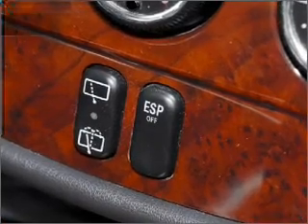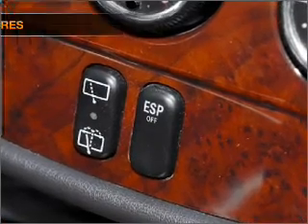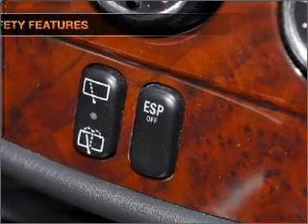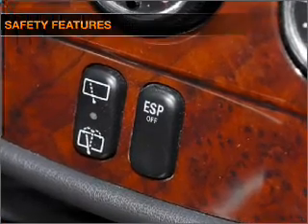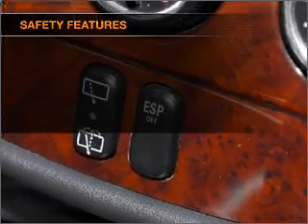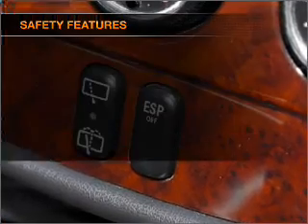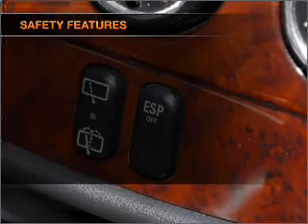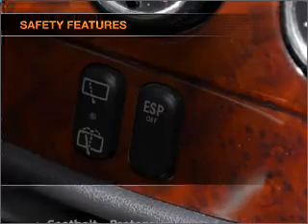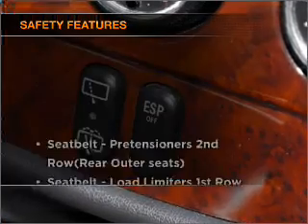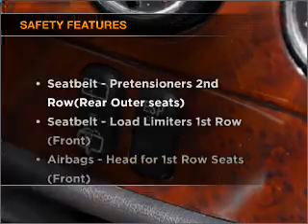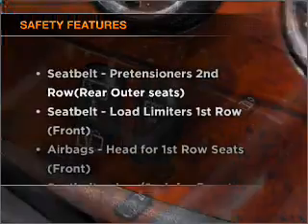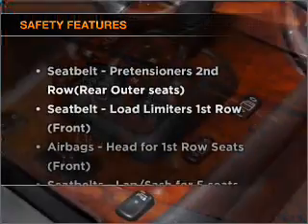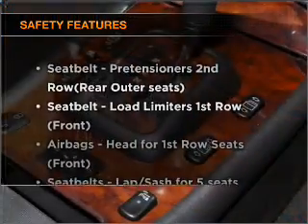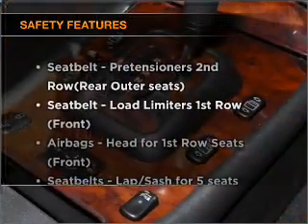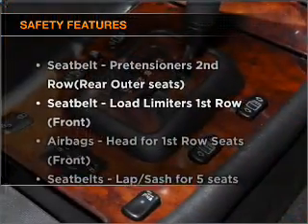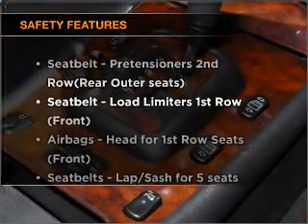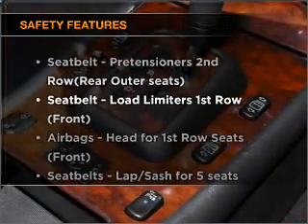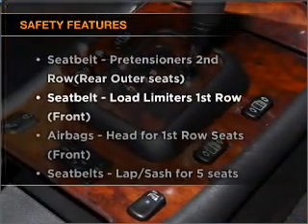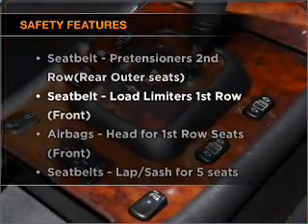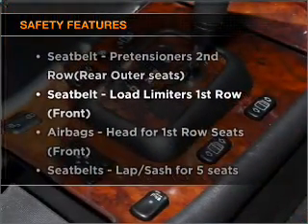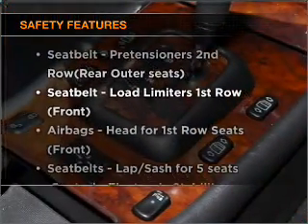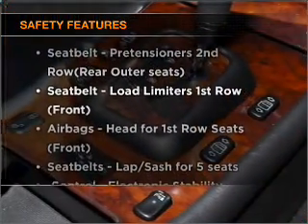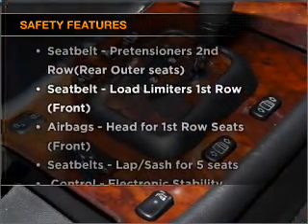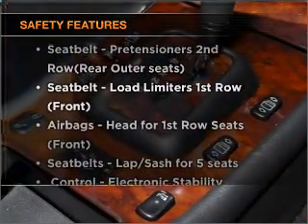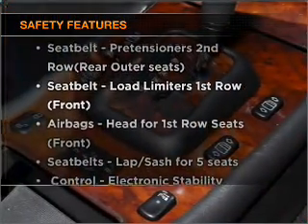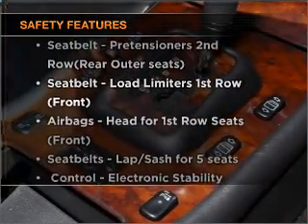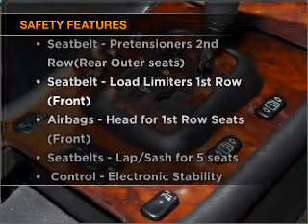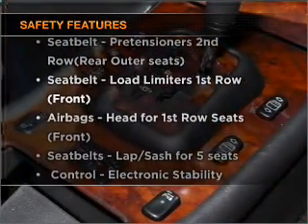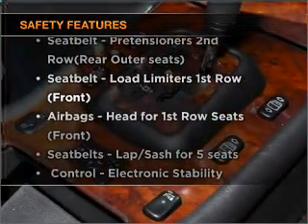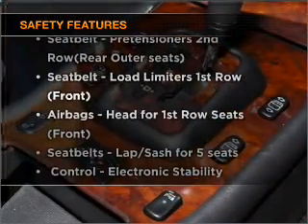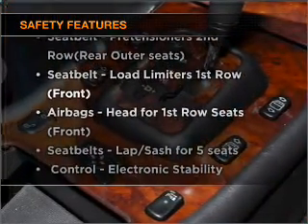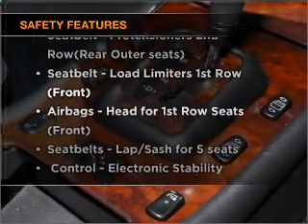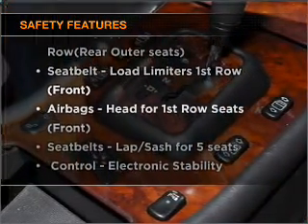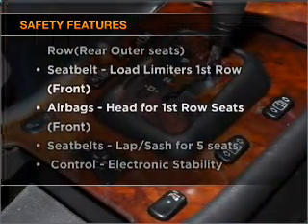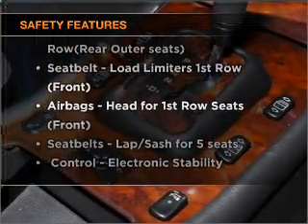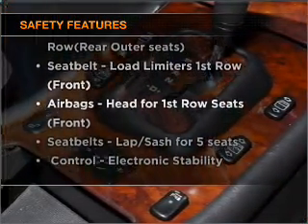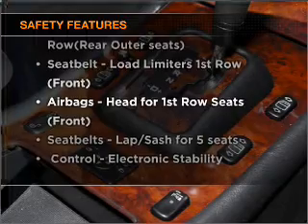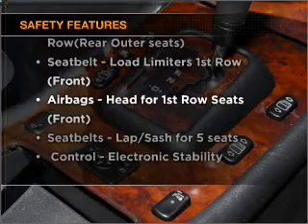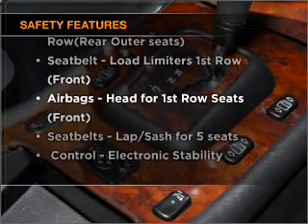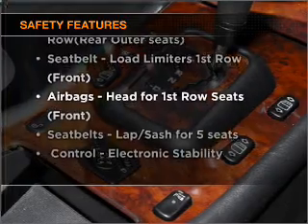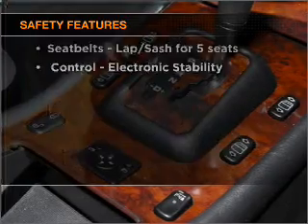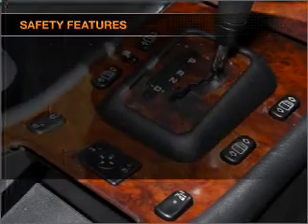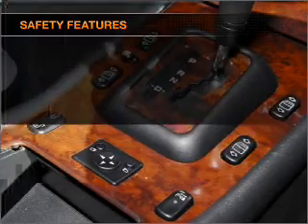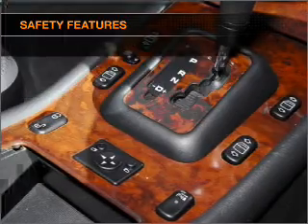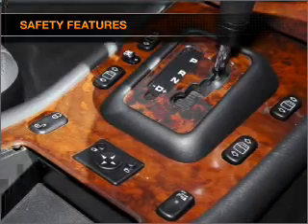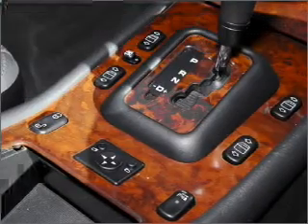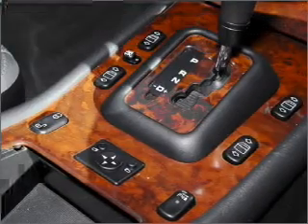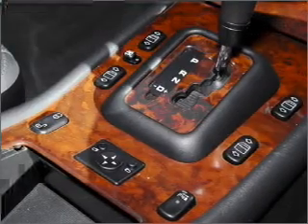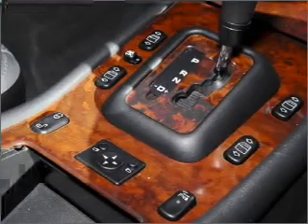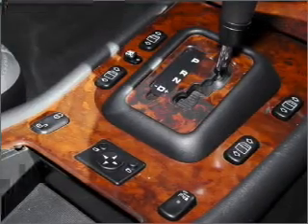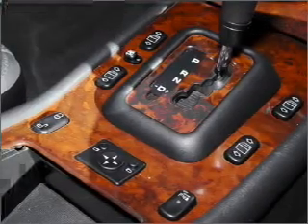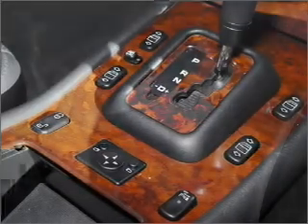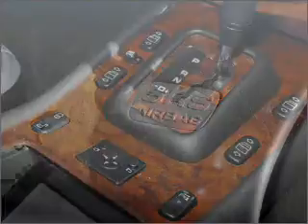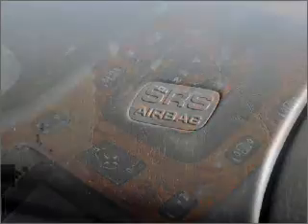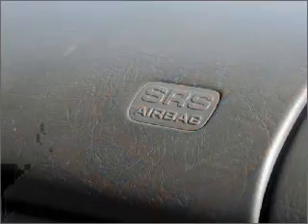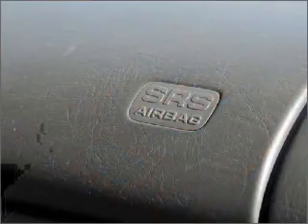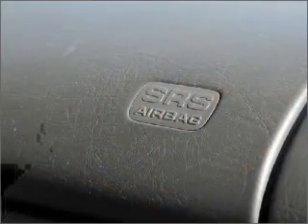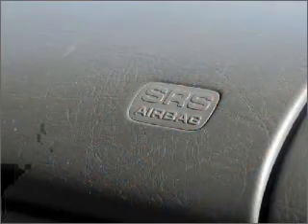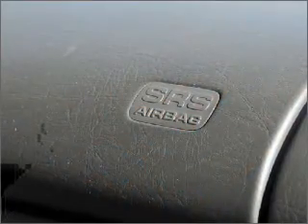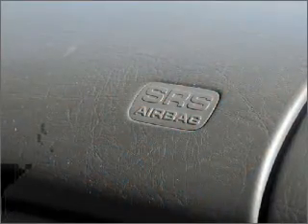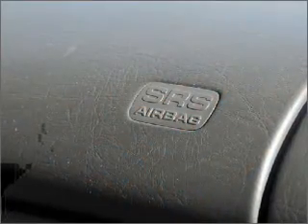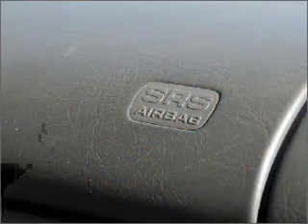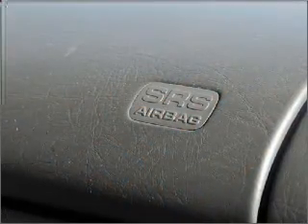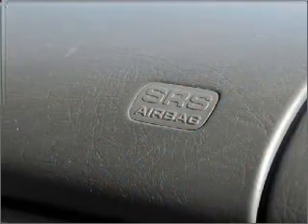And for your peace of mind, the following safety equipment is included. Find out all you need to know to purchase this vehicle today.